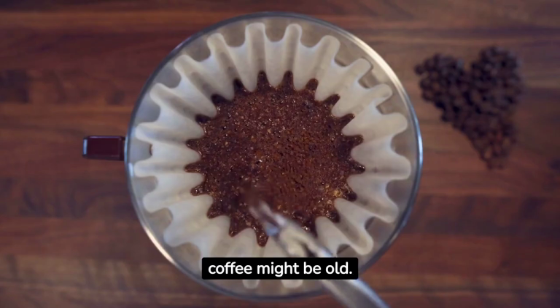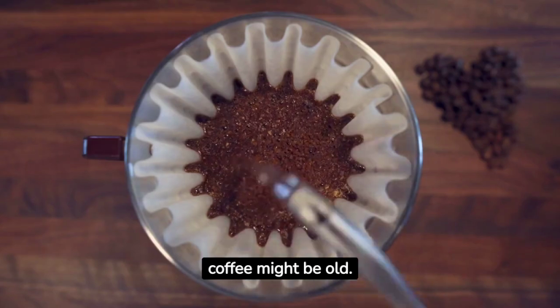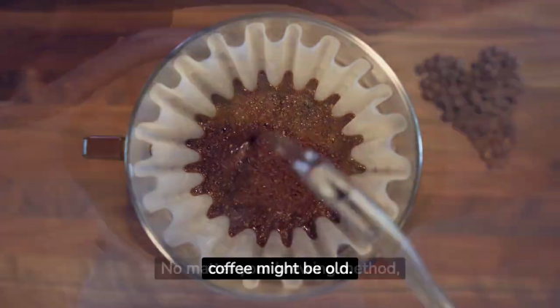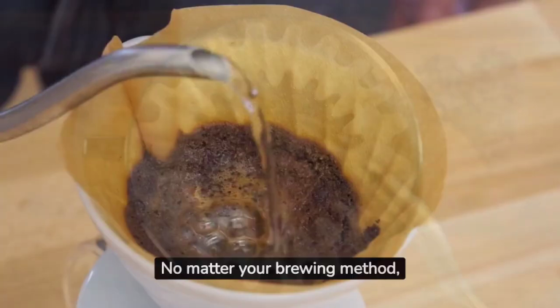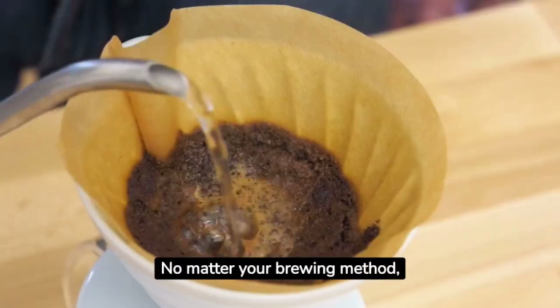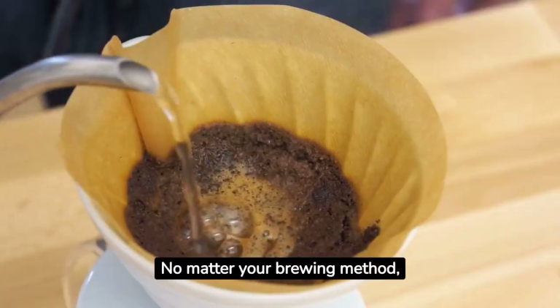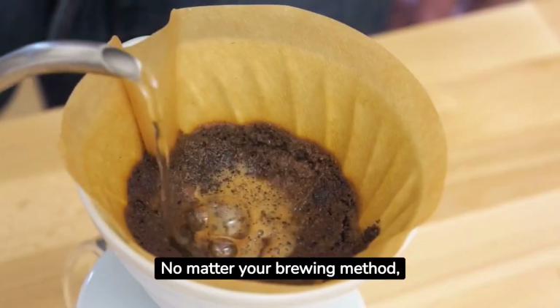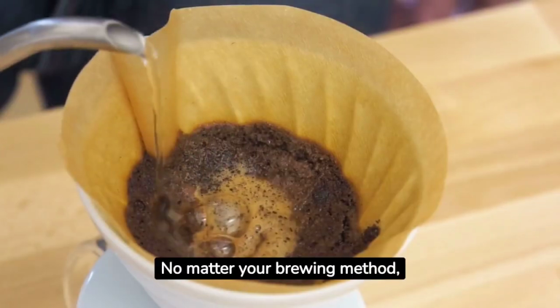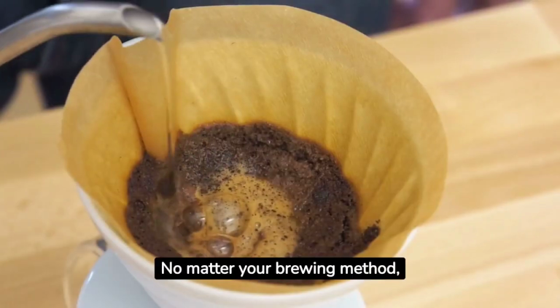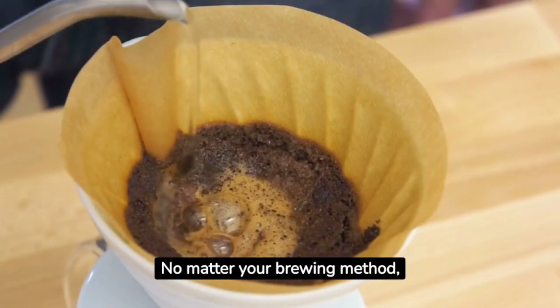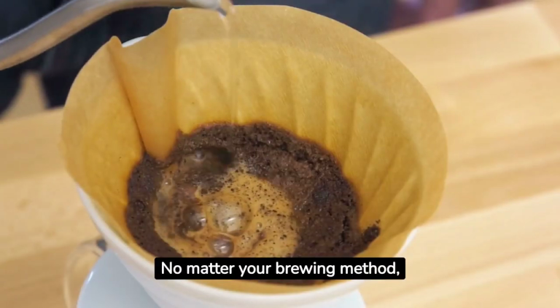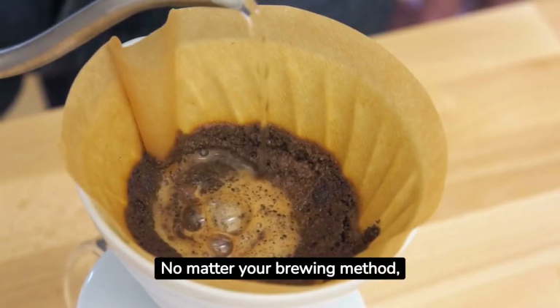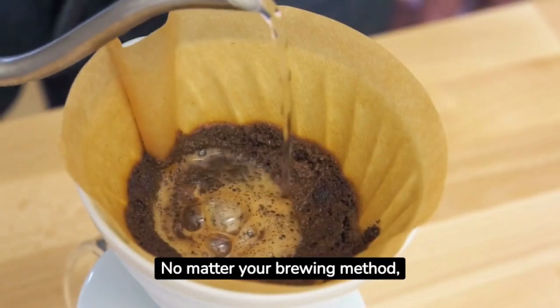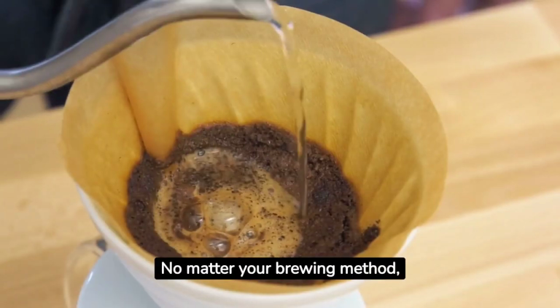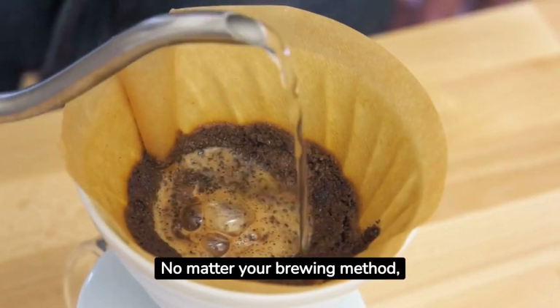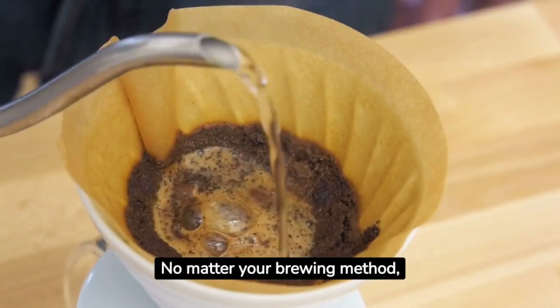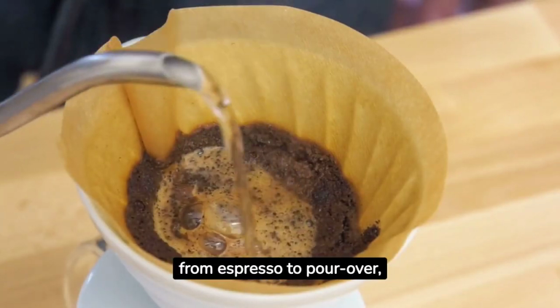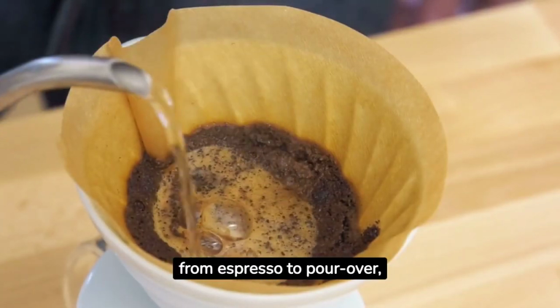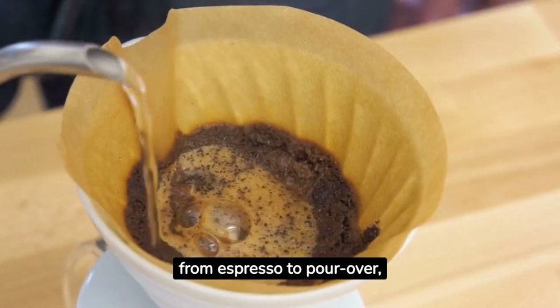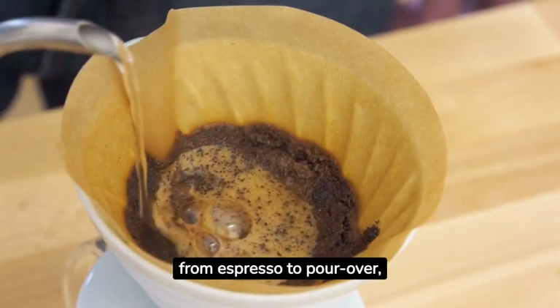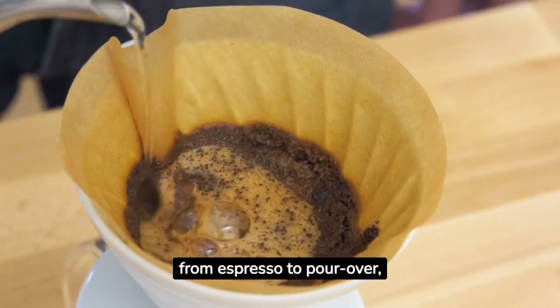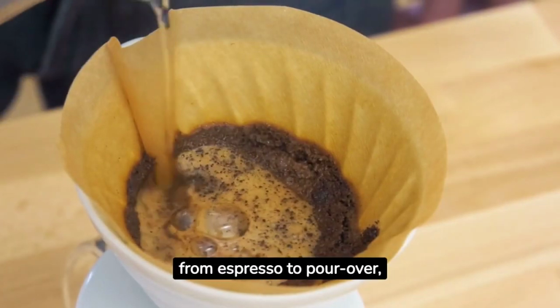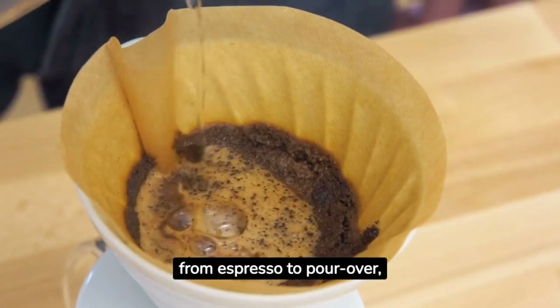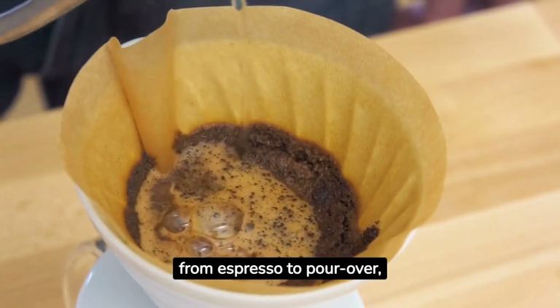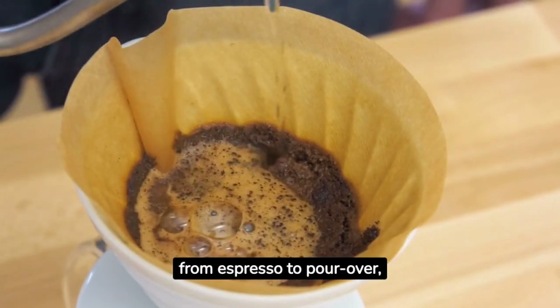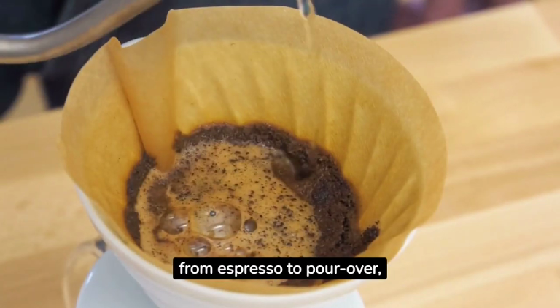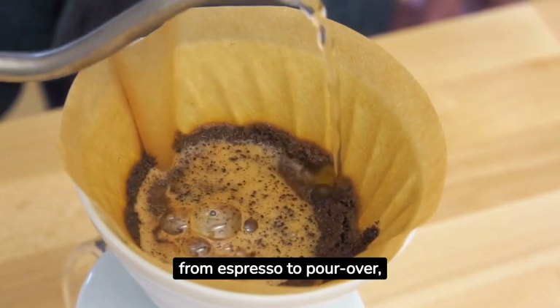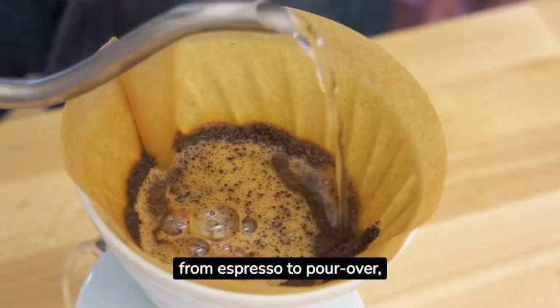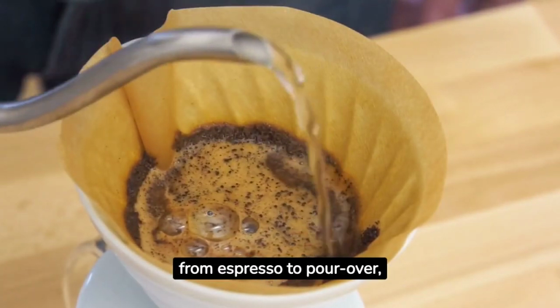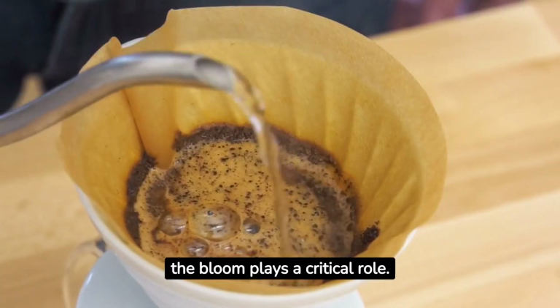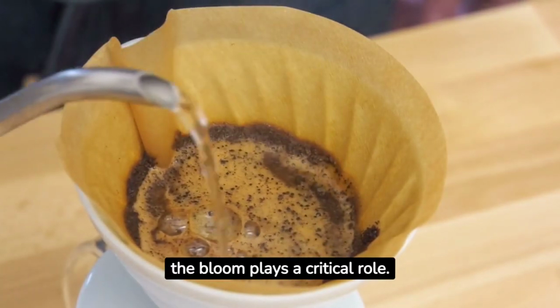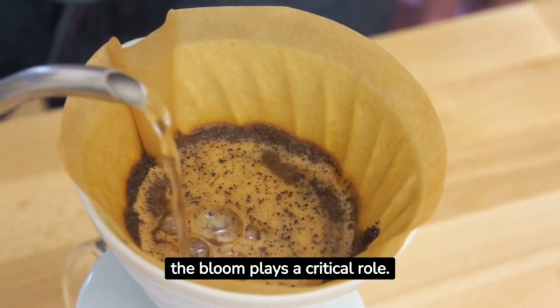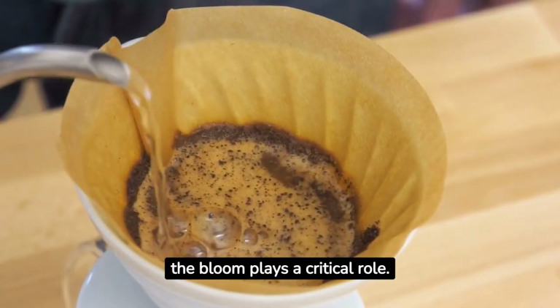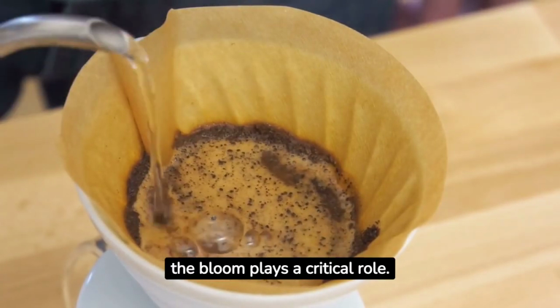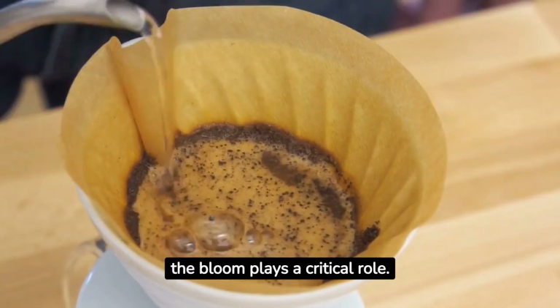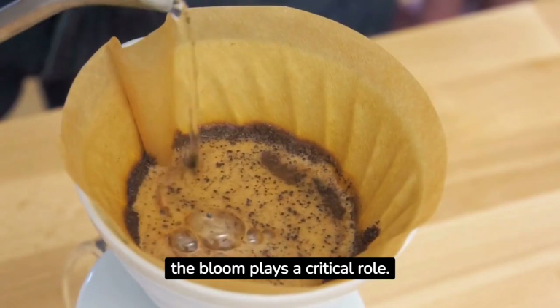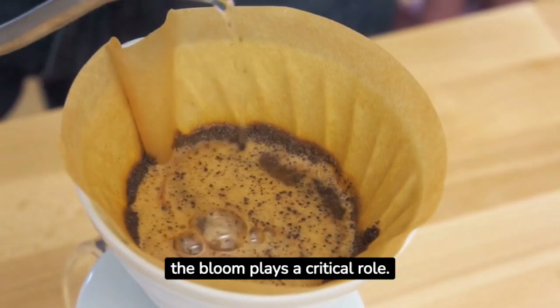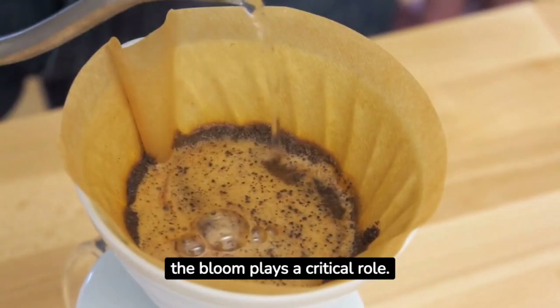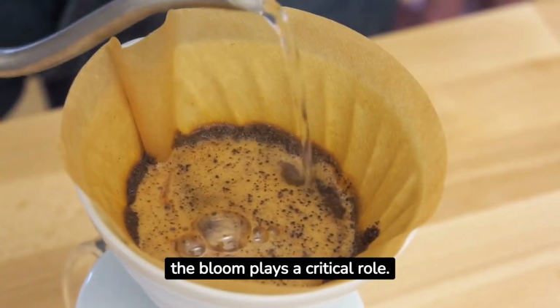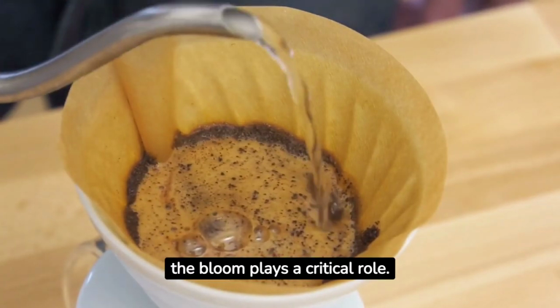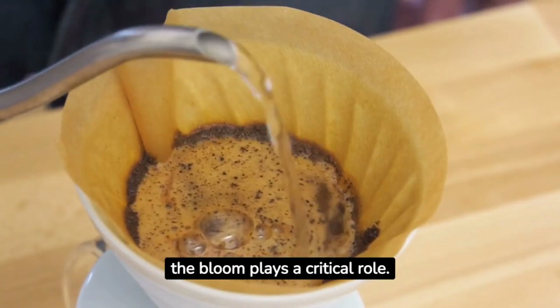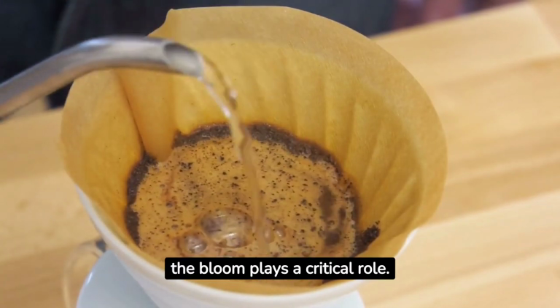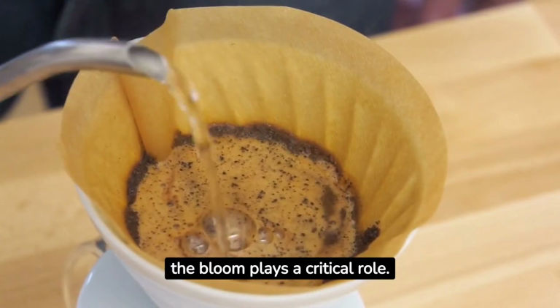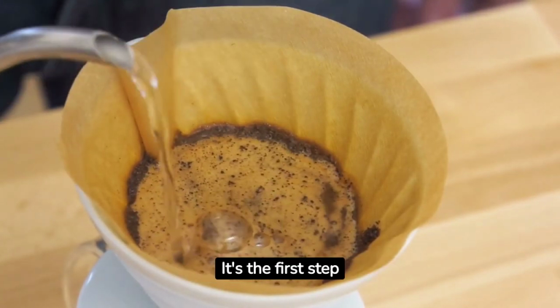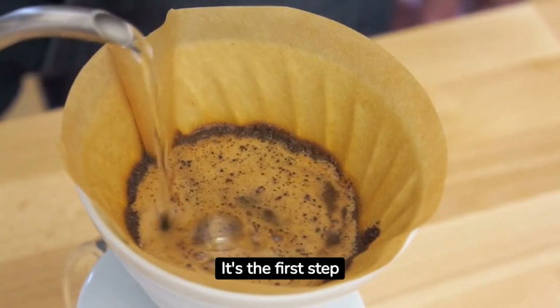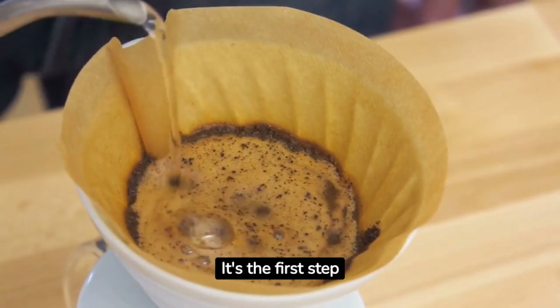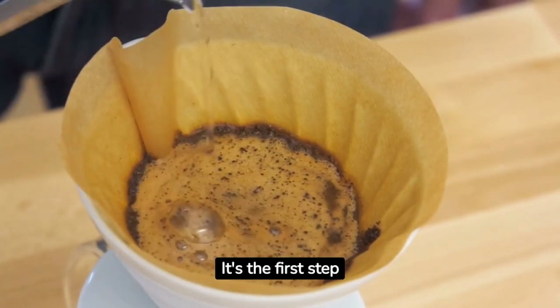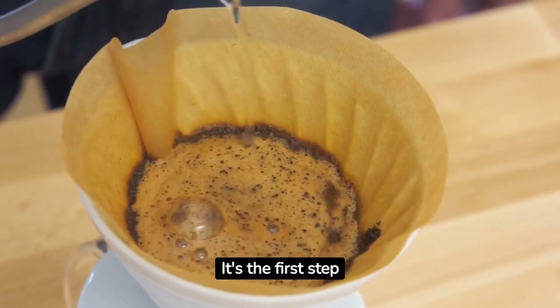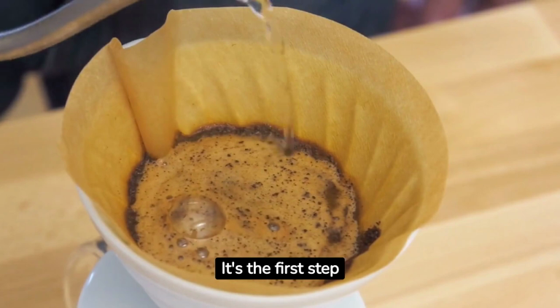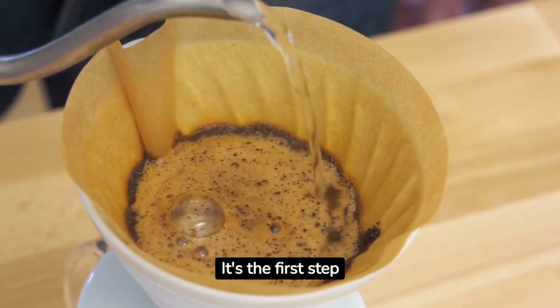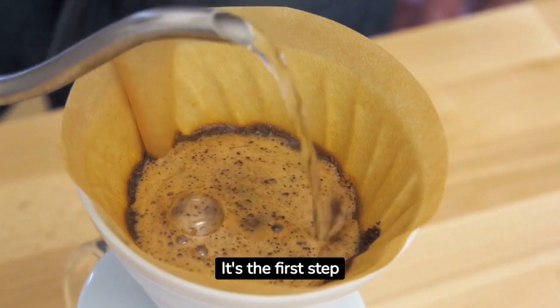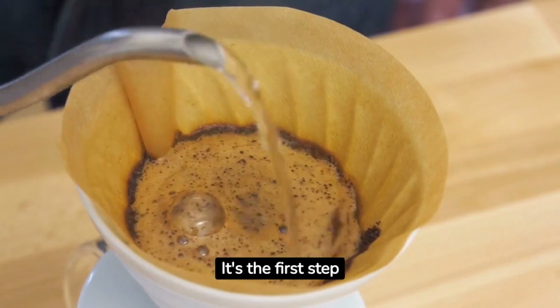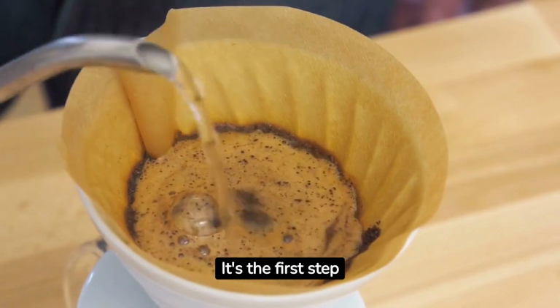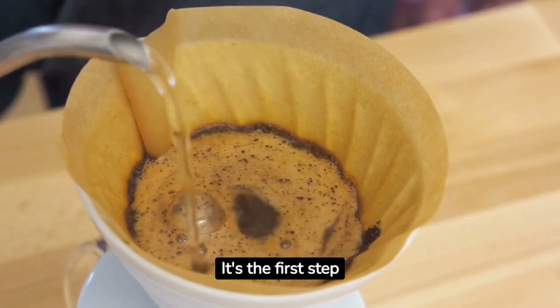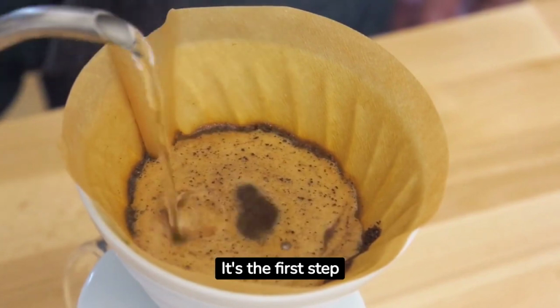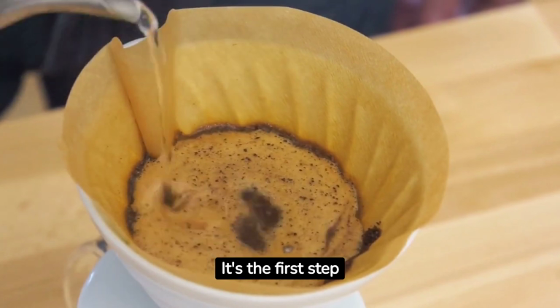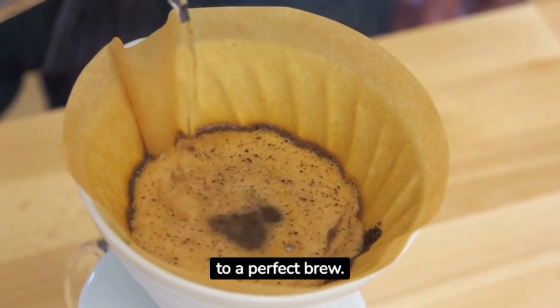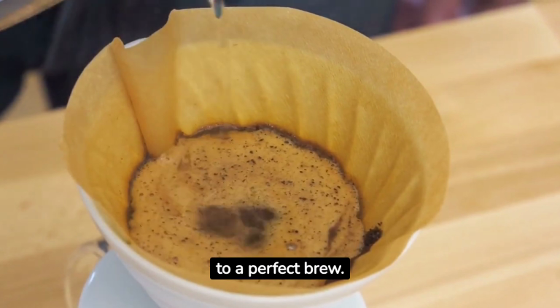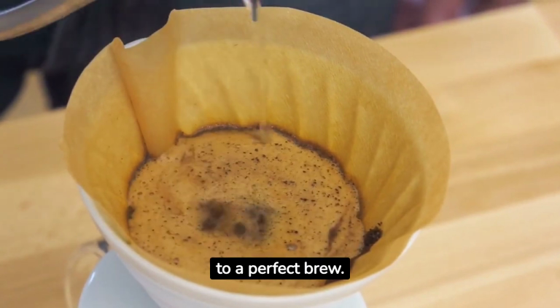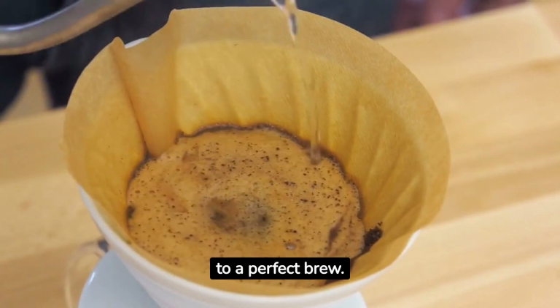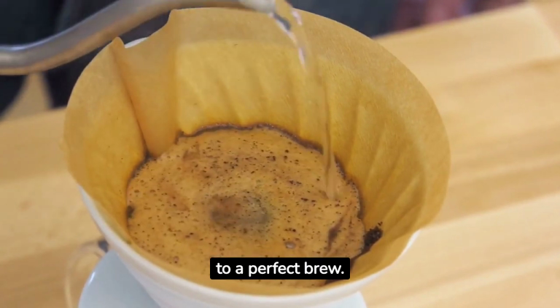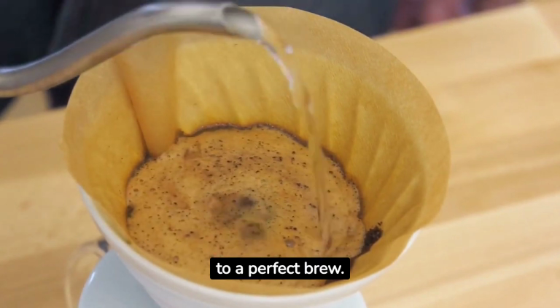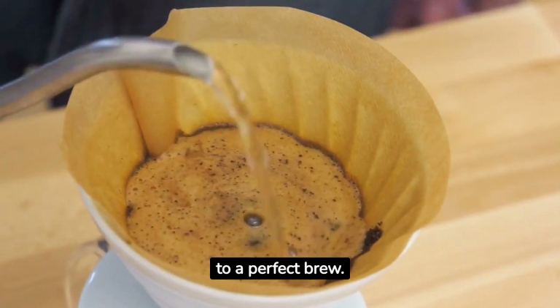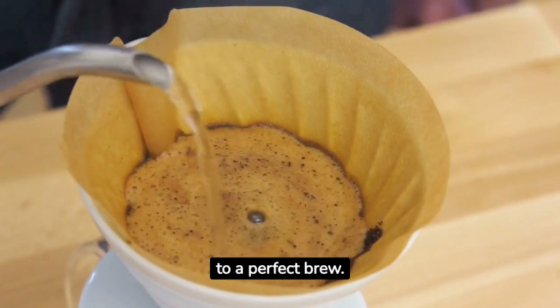No matter your brewing method — from espresso to pour over — the bloom plays a critical role. It's the first step to a perfect brew.